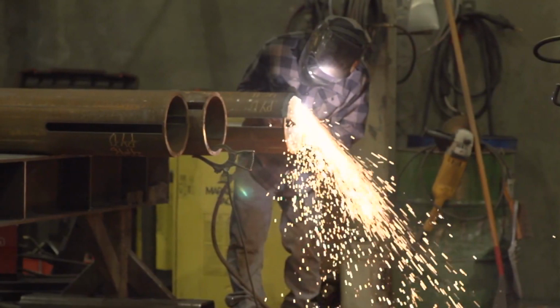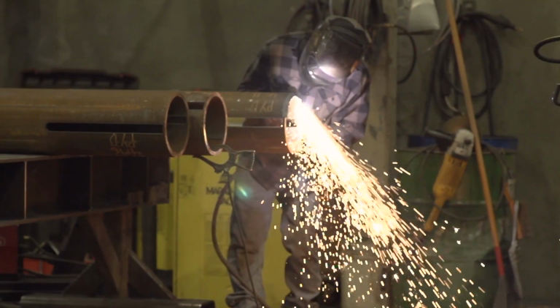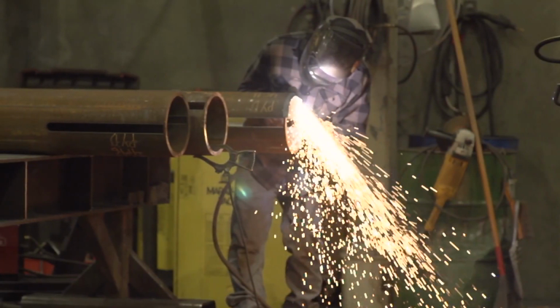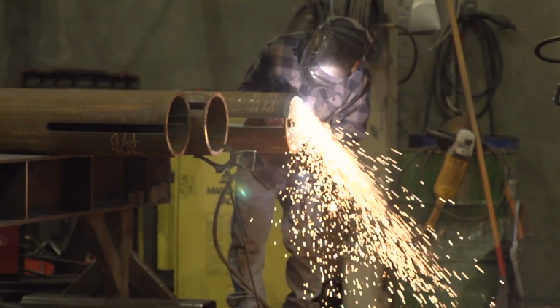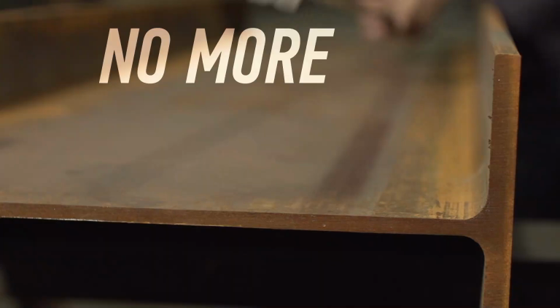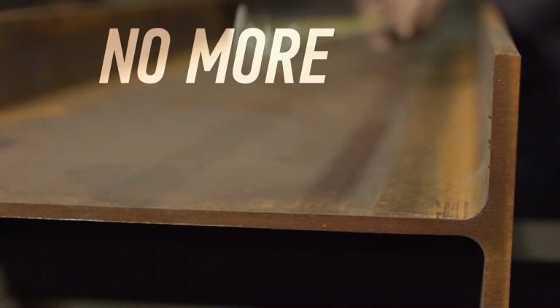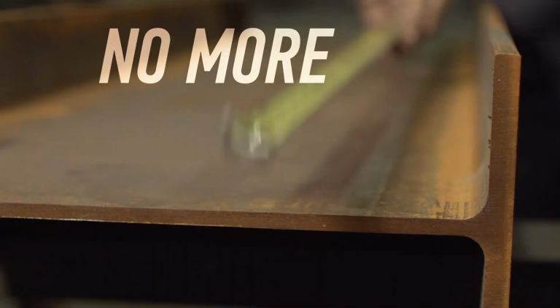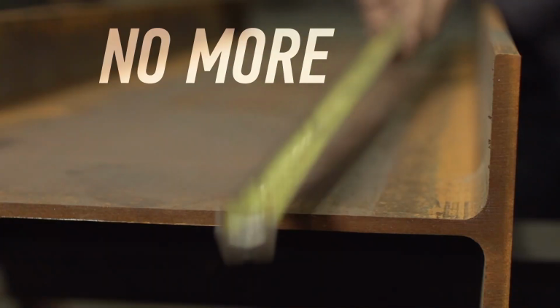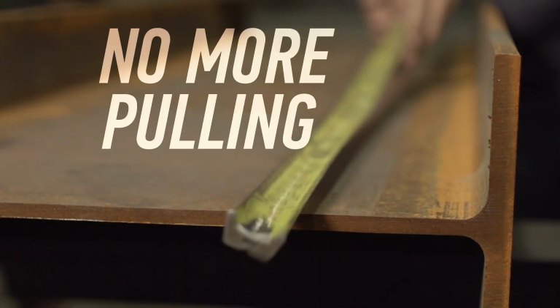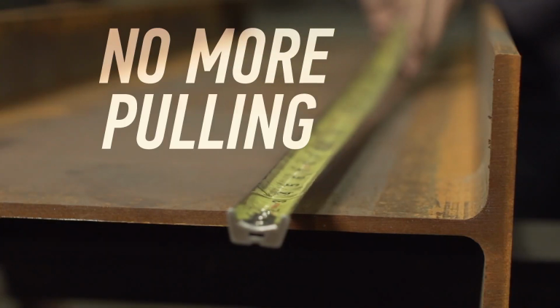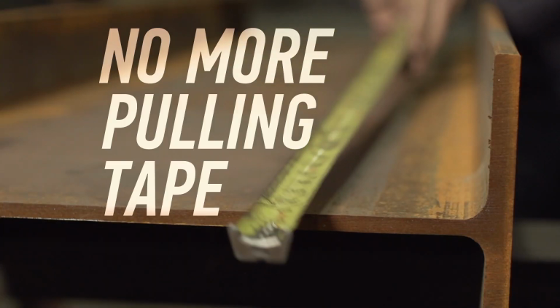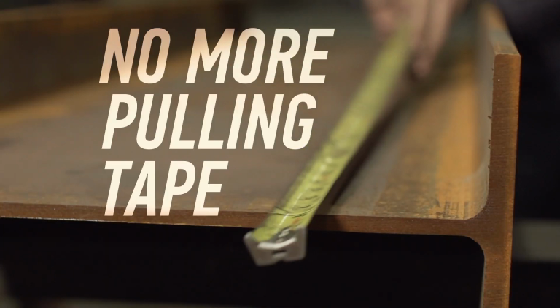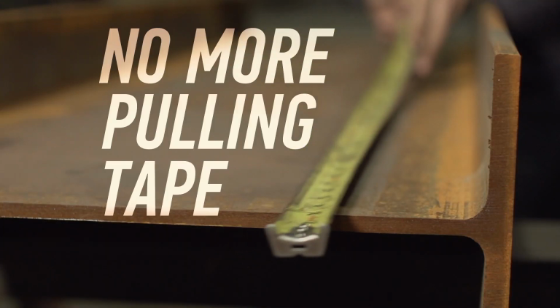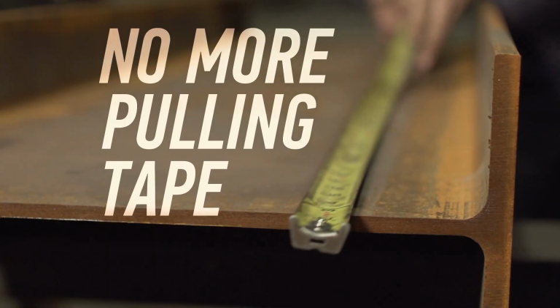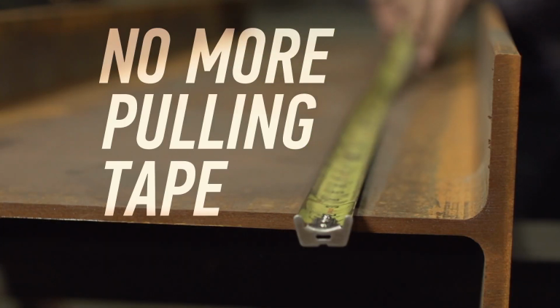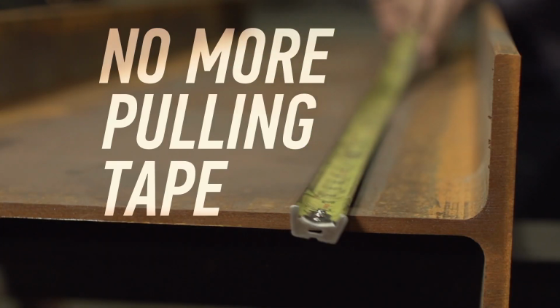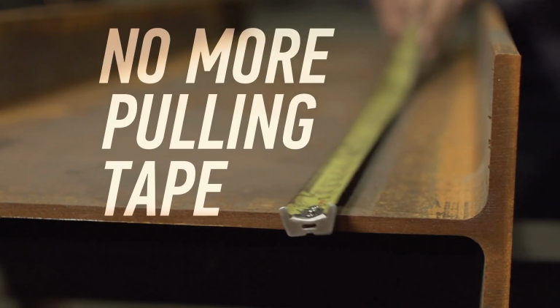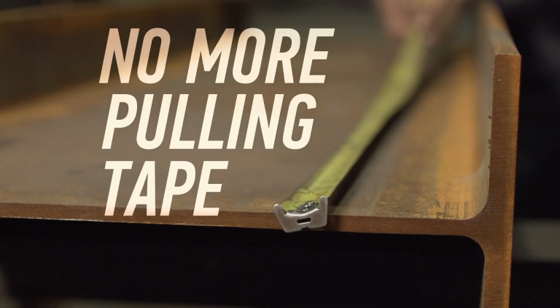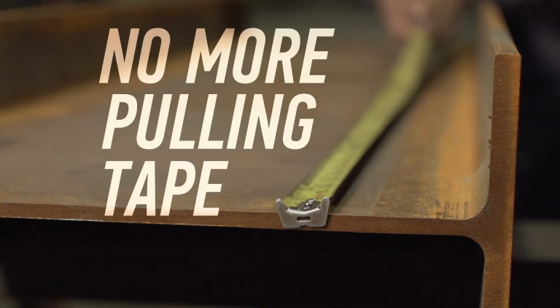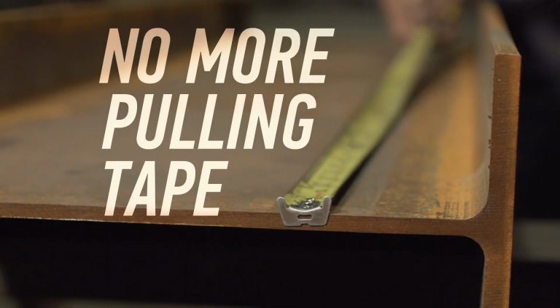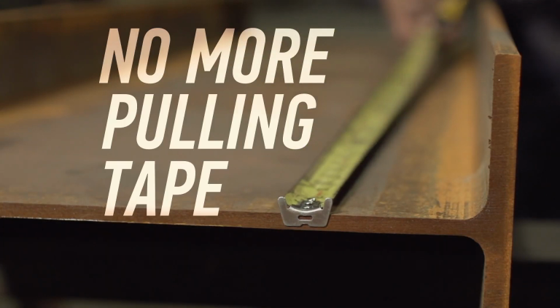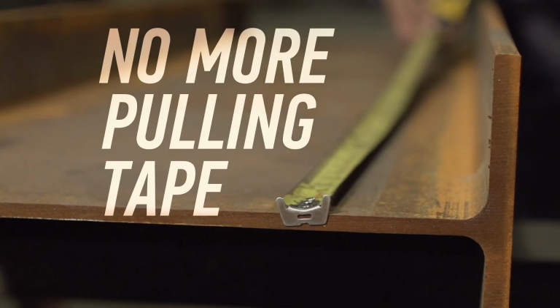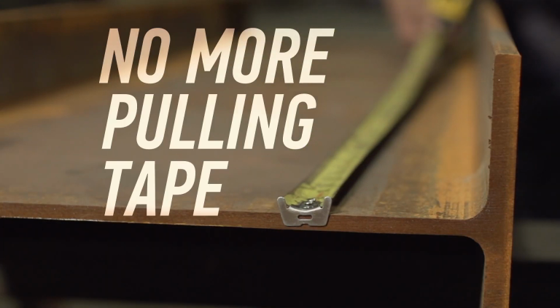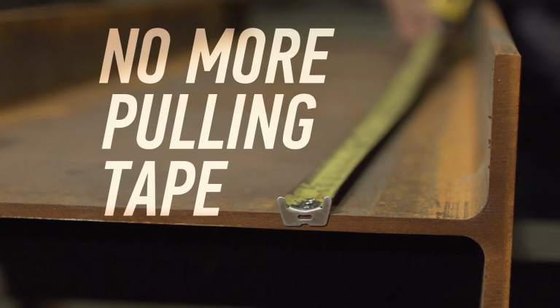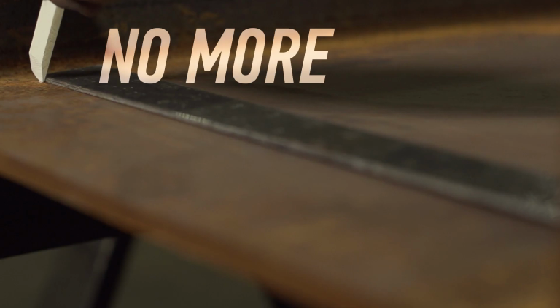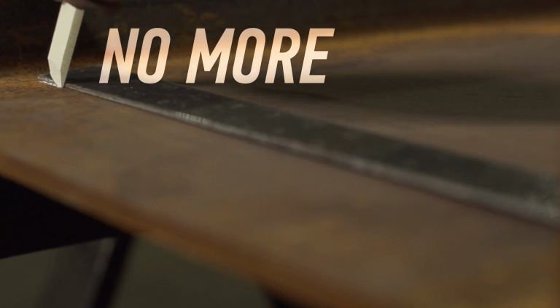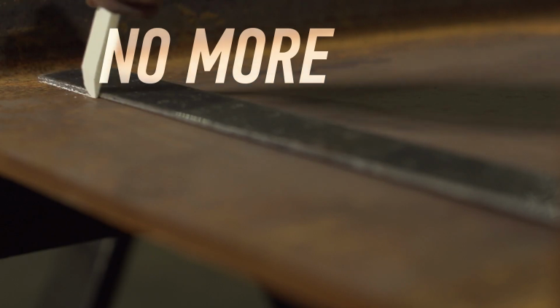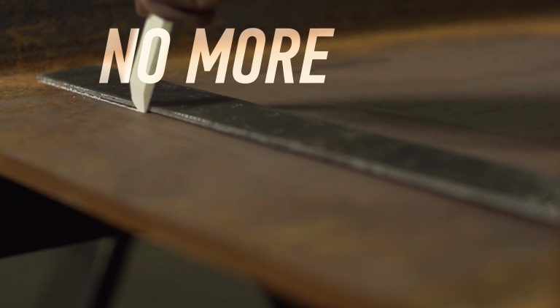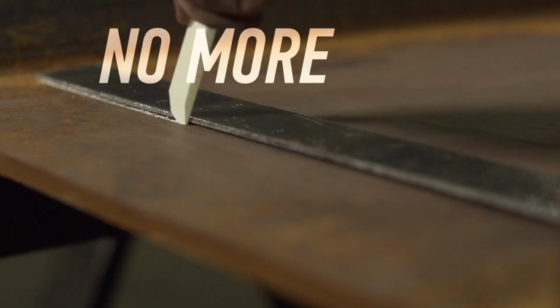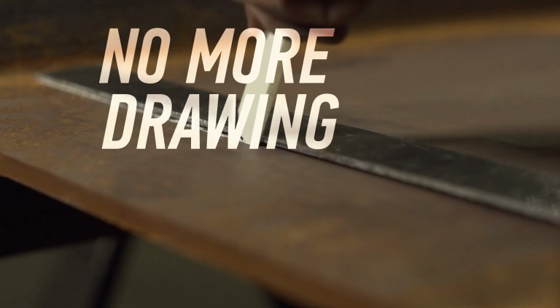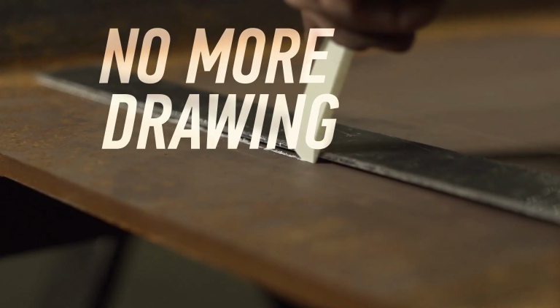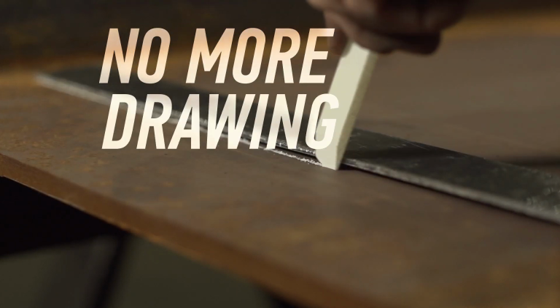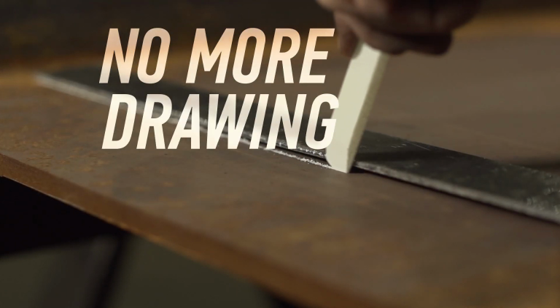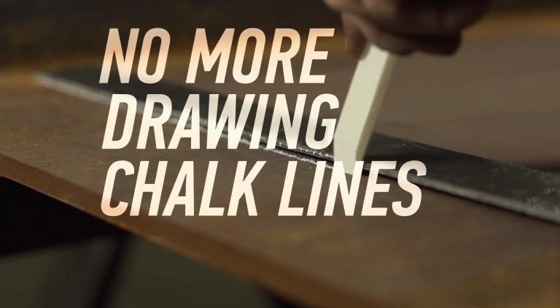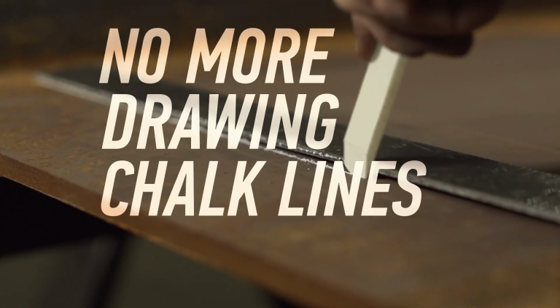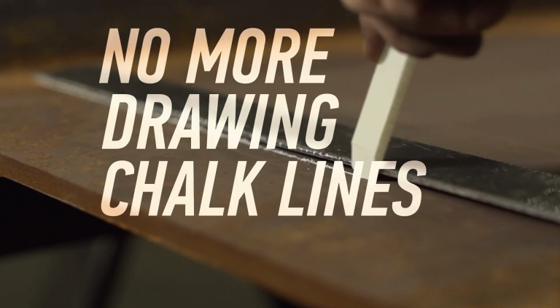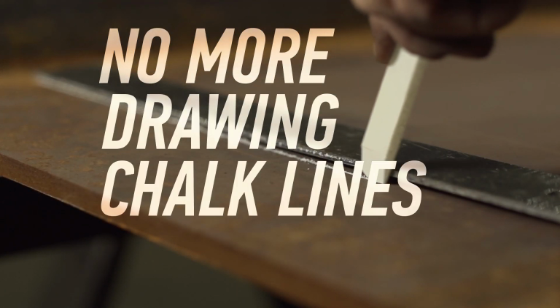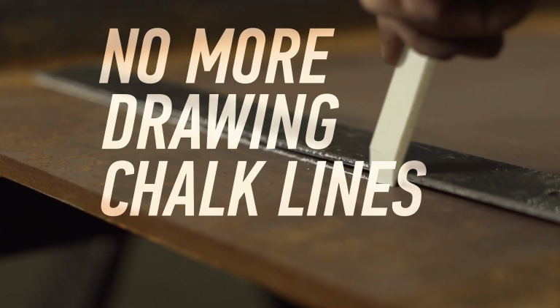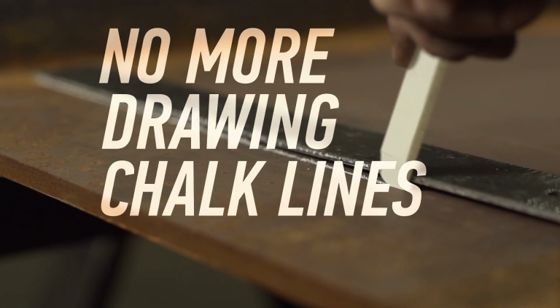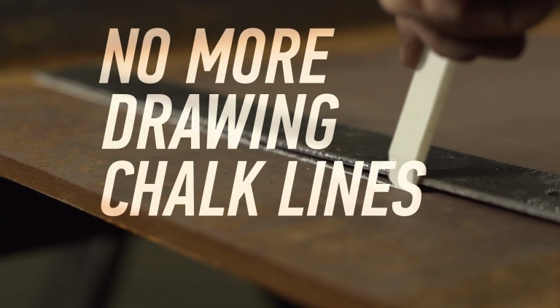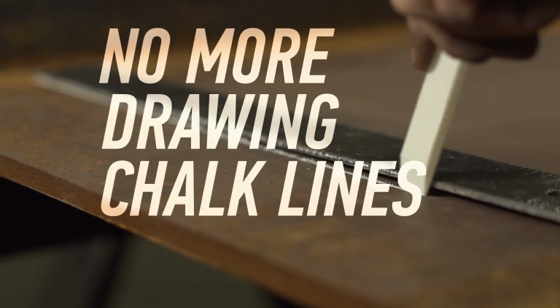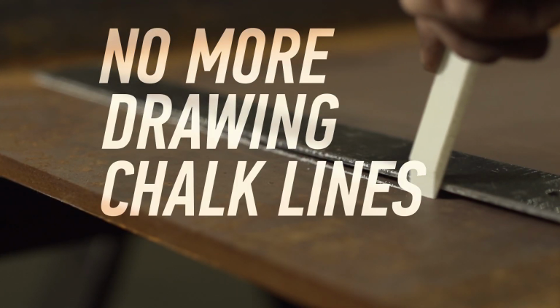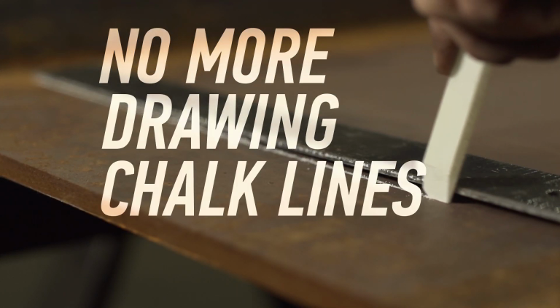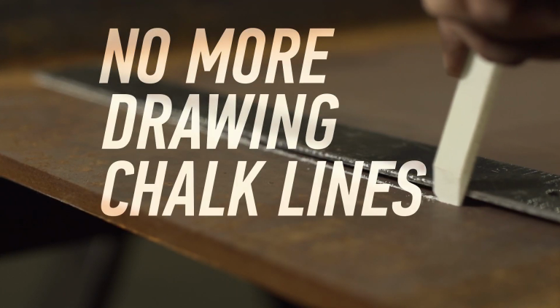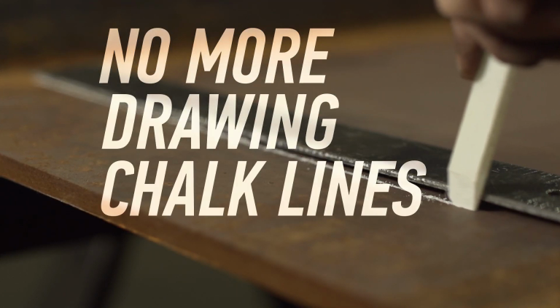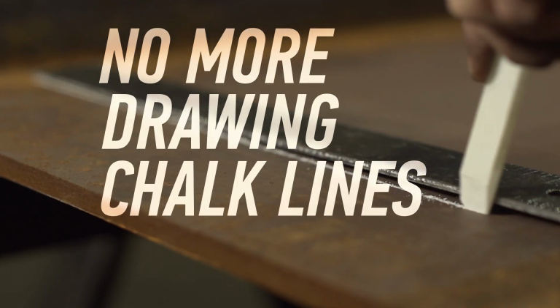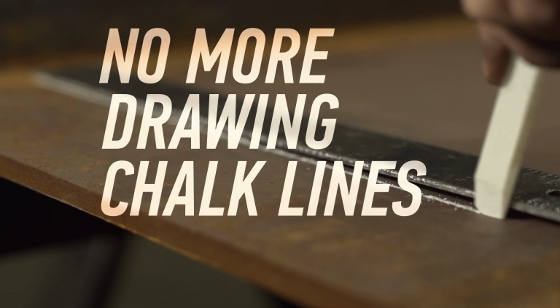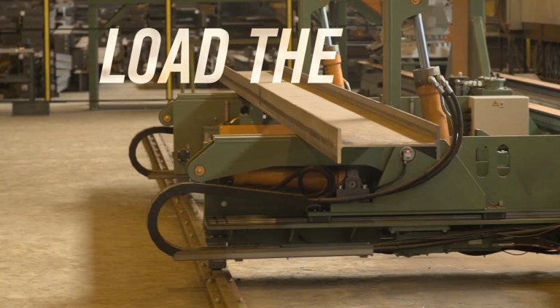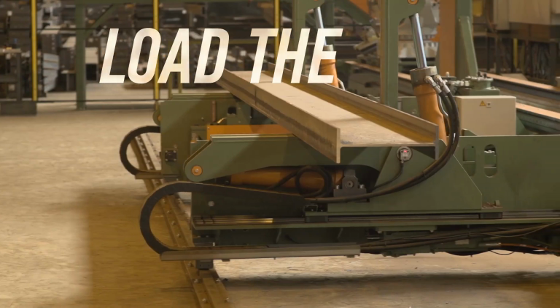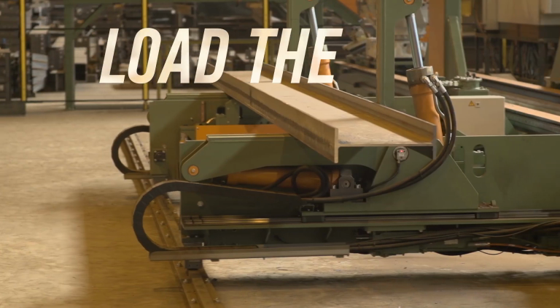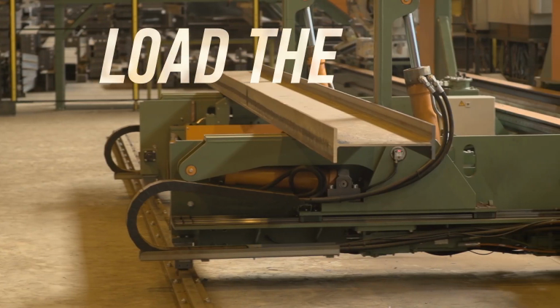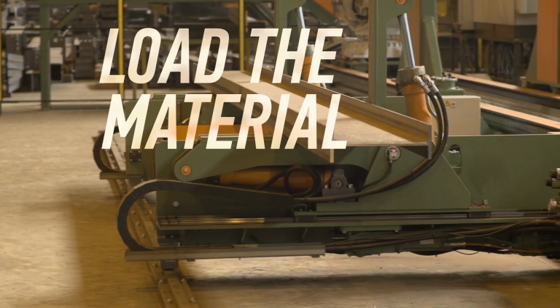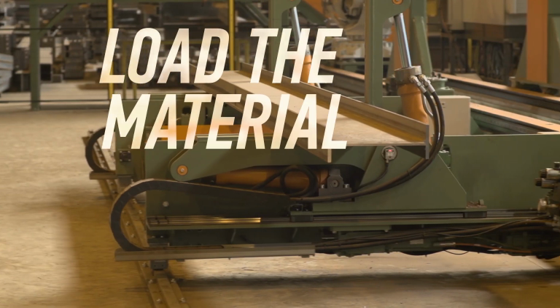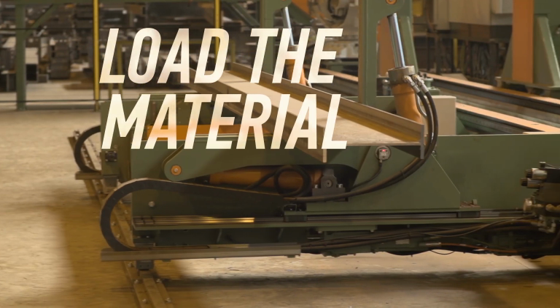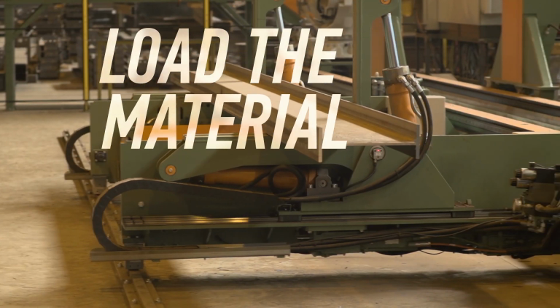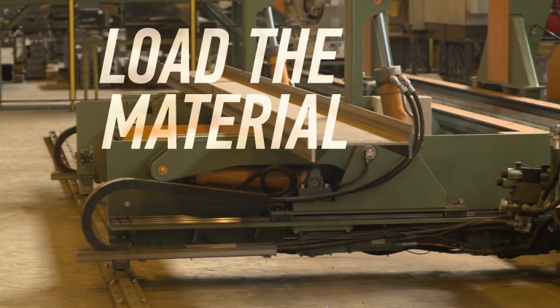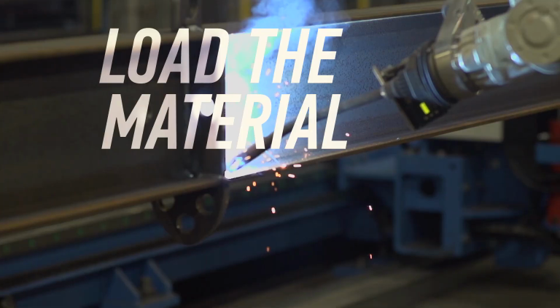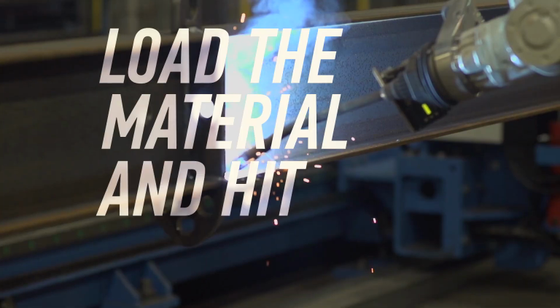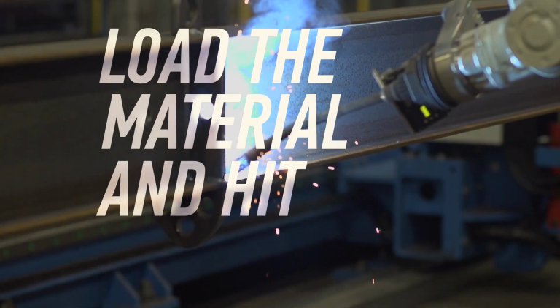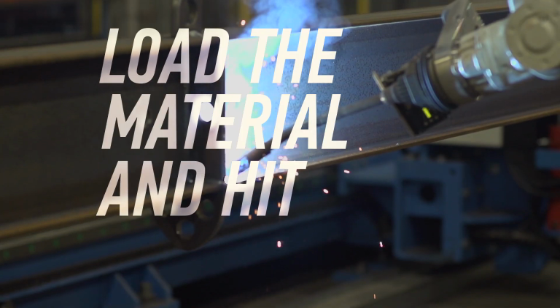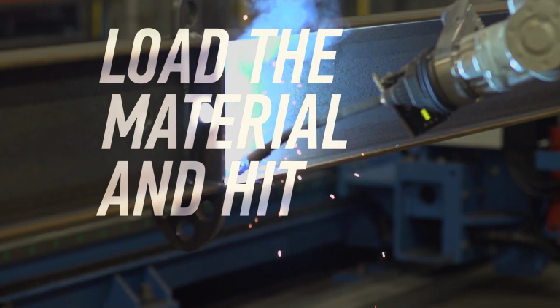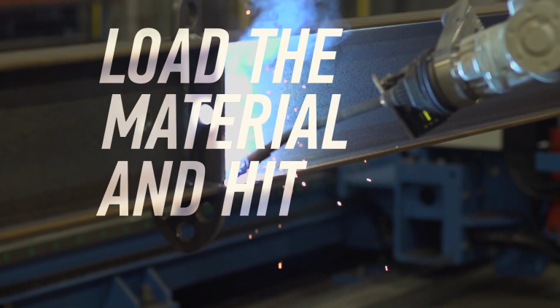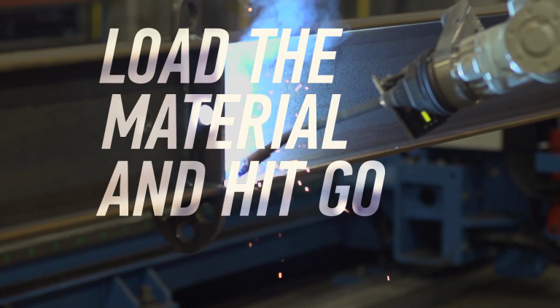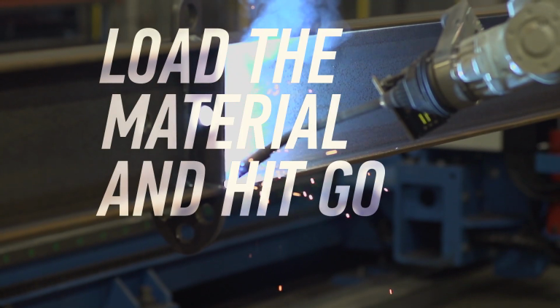No more pulling tape. No more drawing chalk lines. Load the material and hit go.